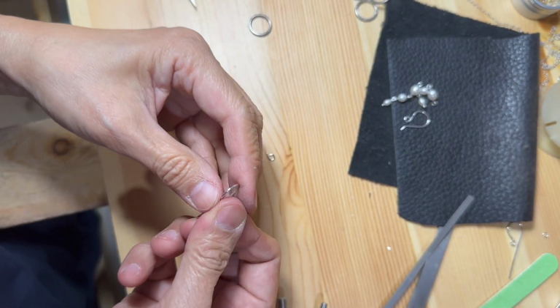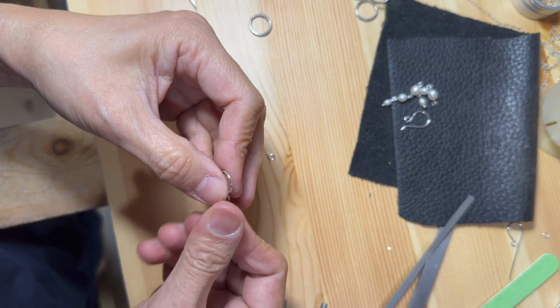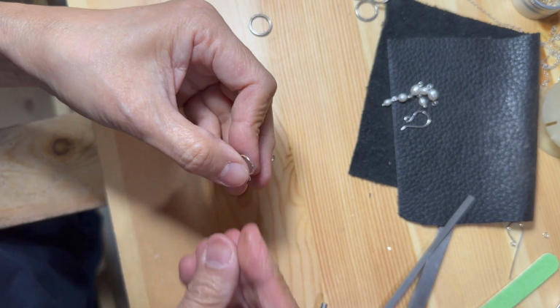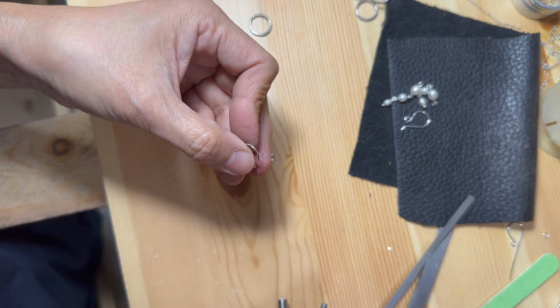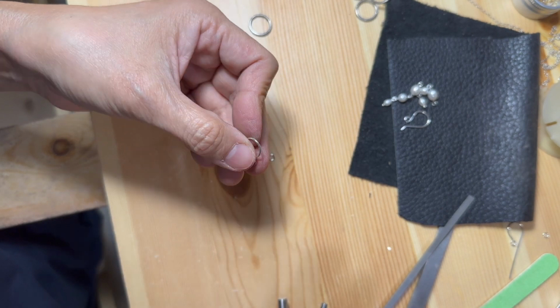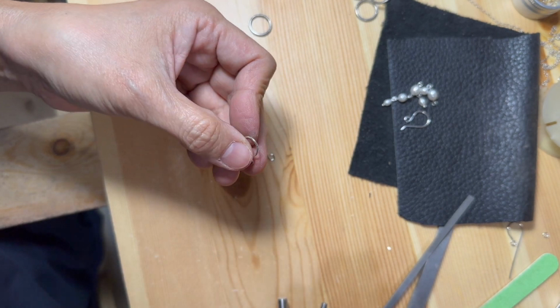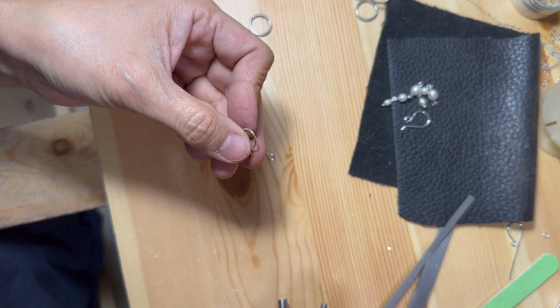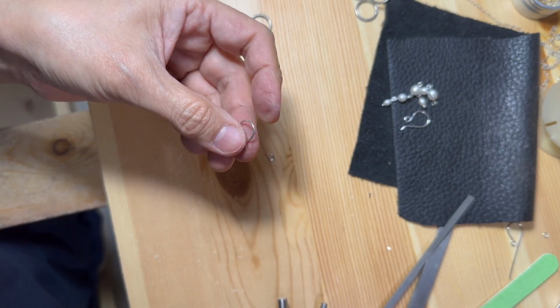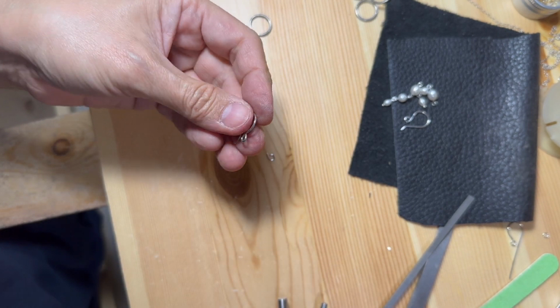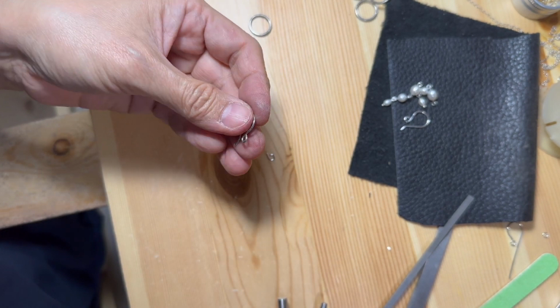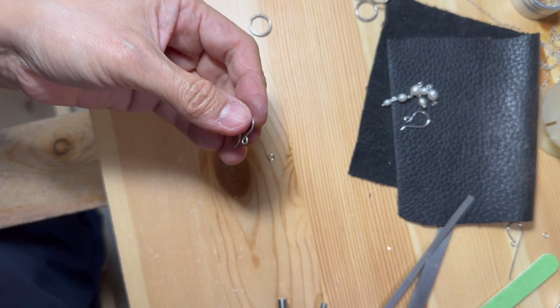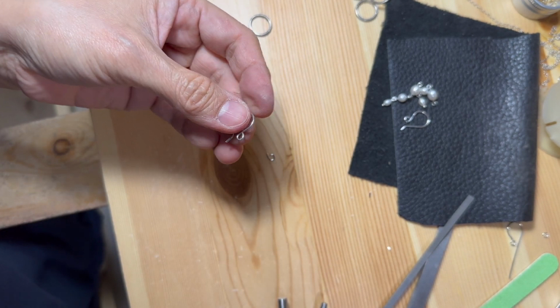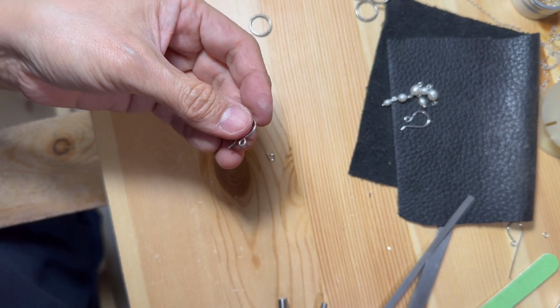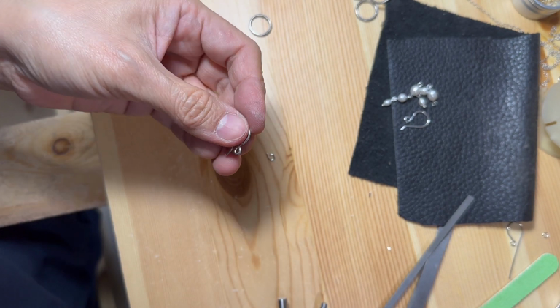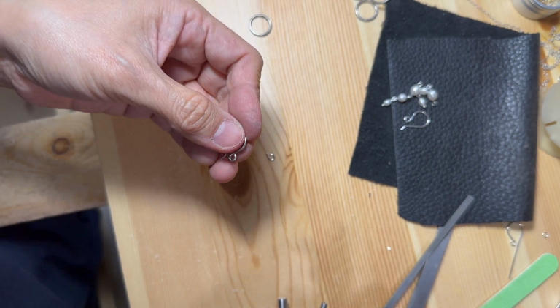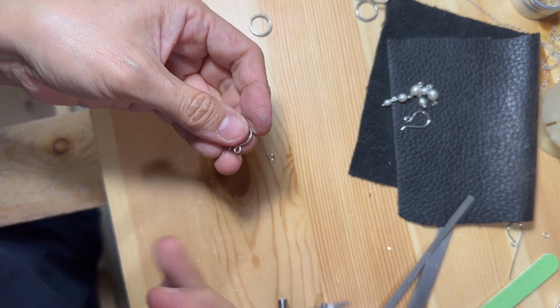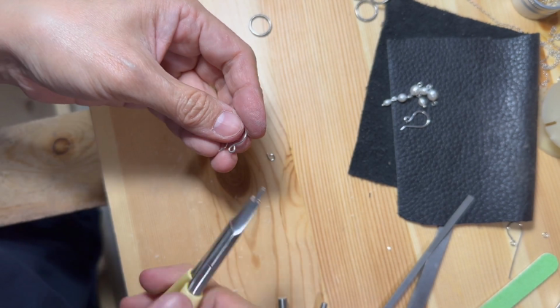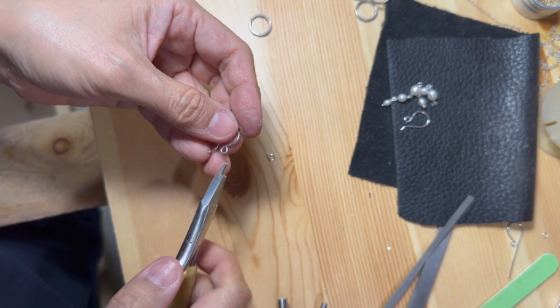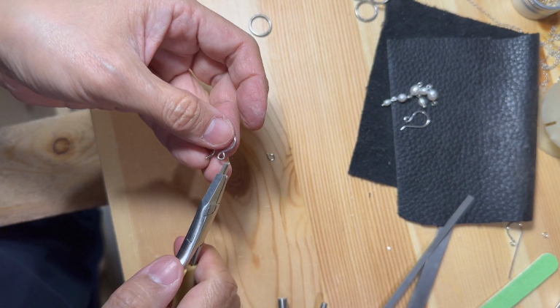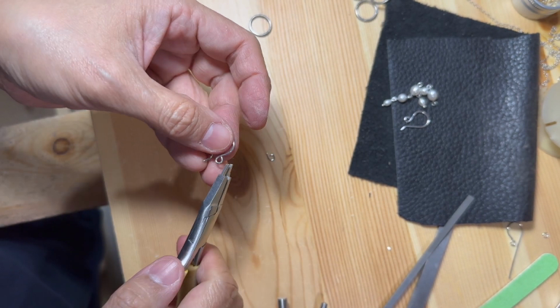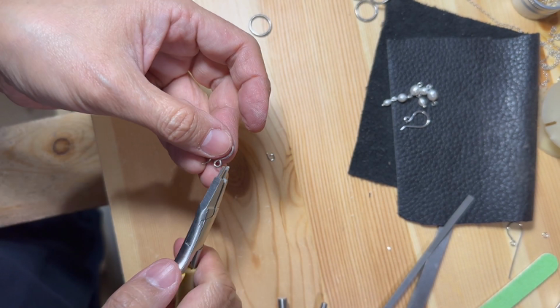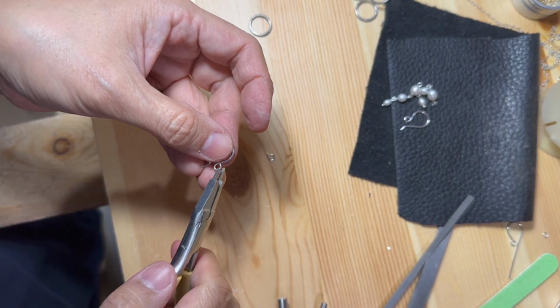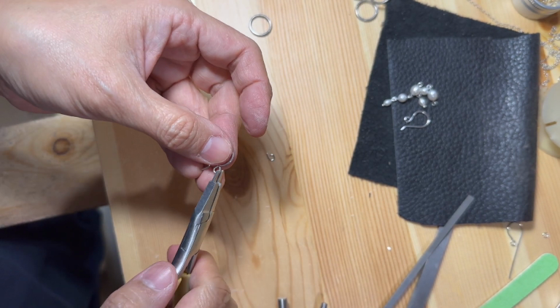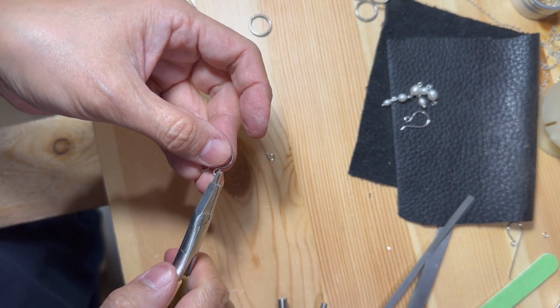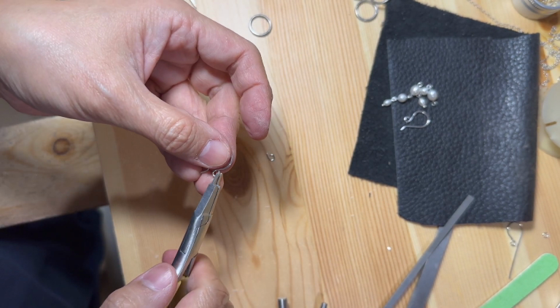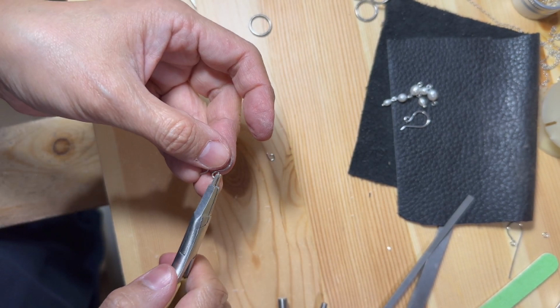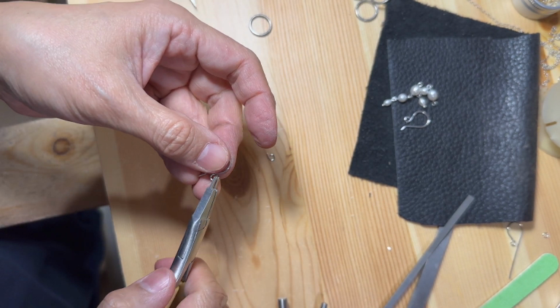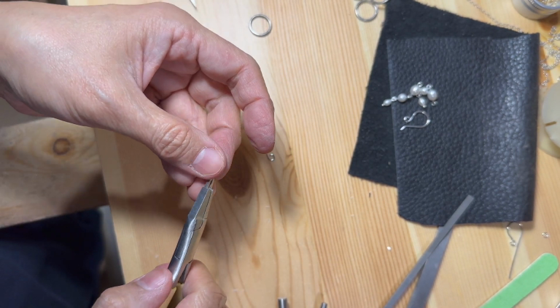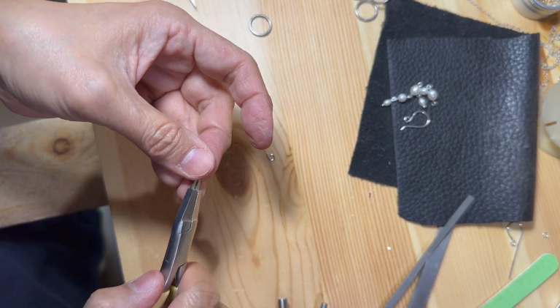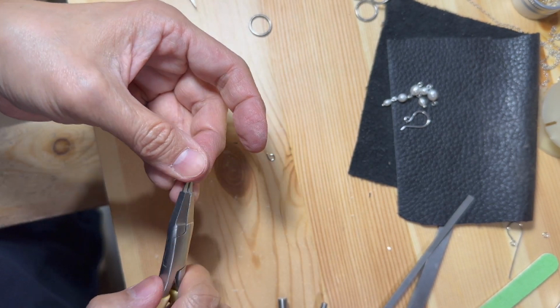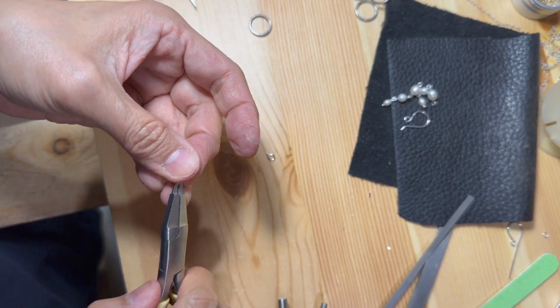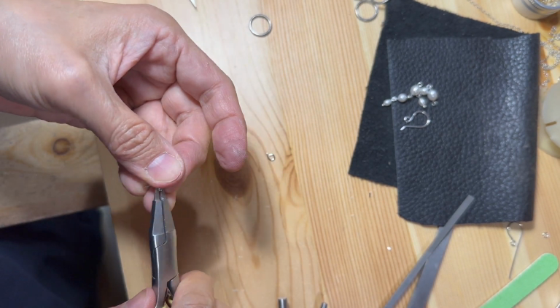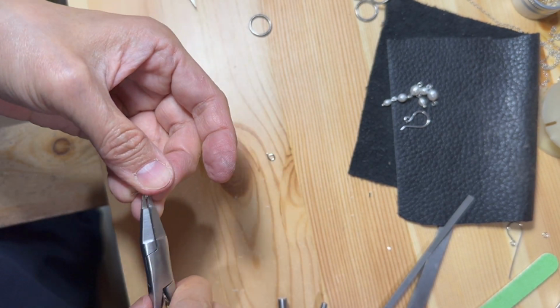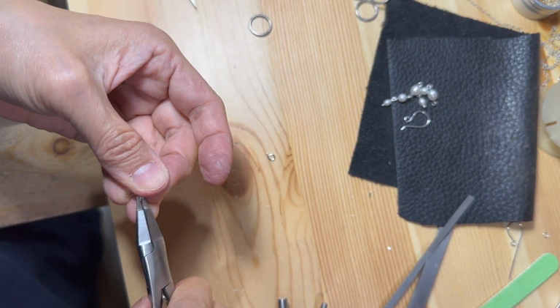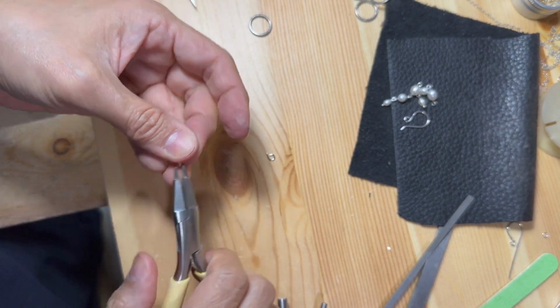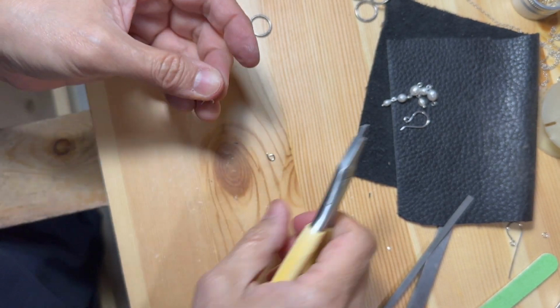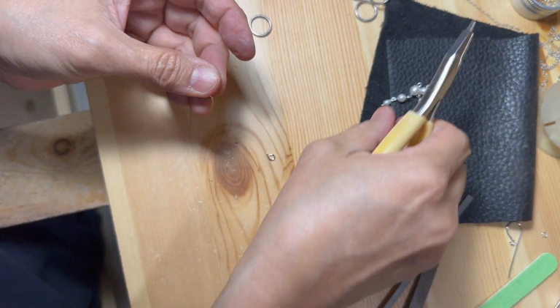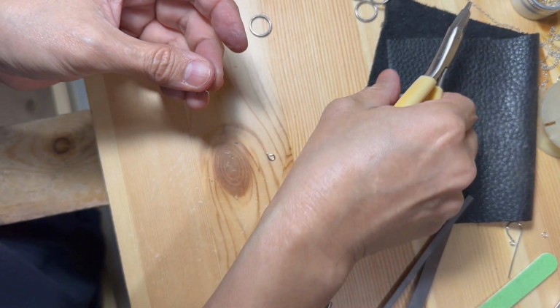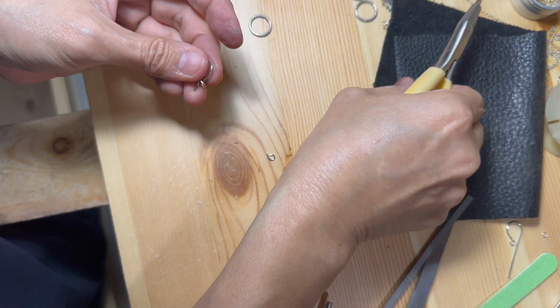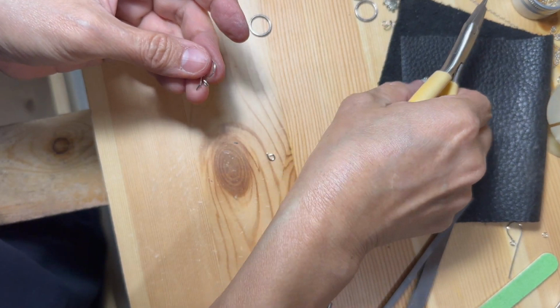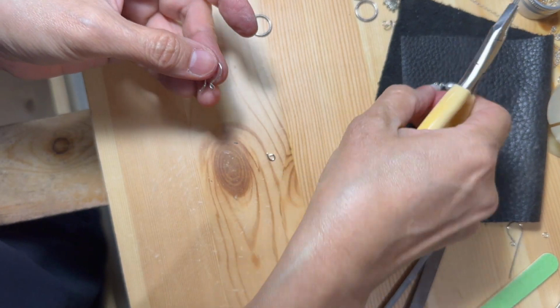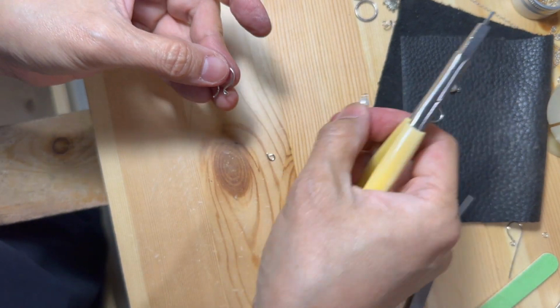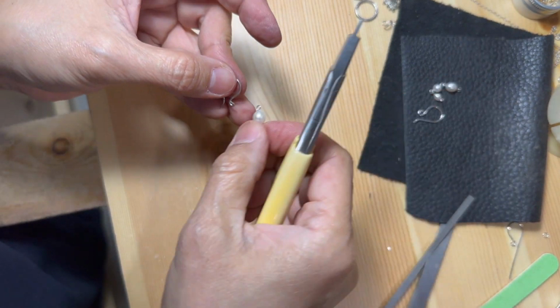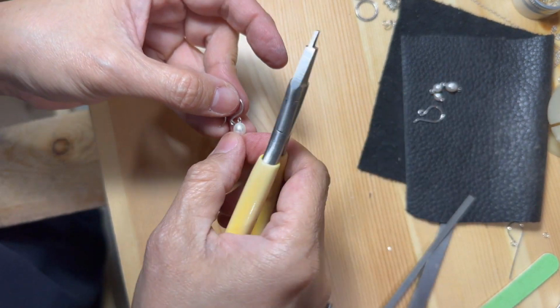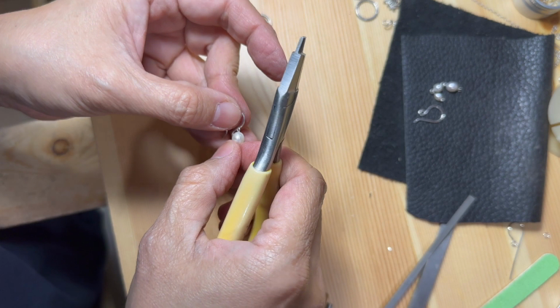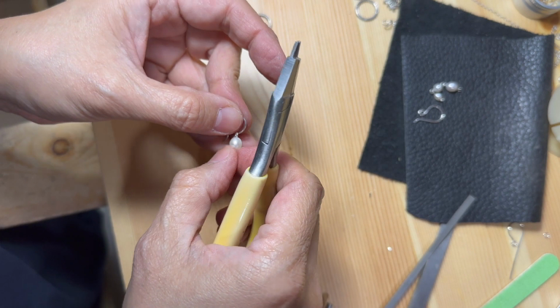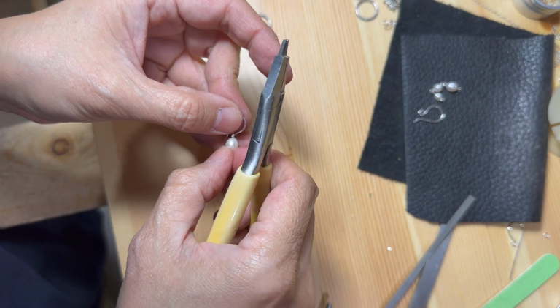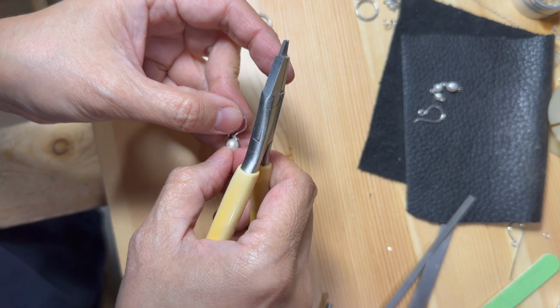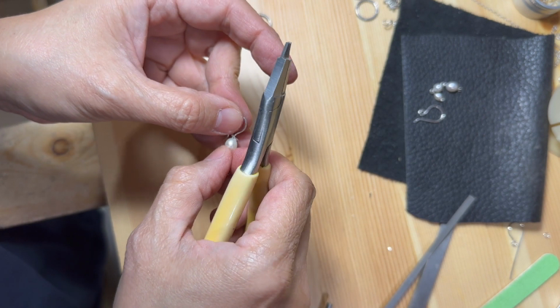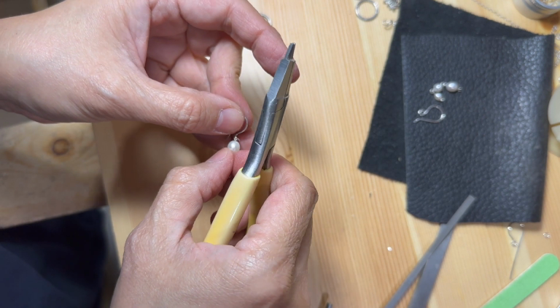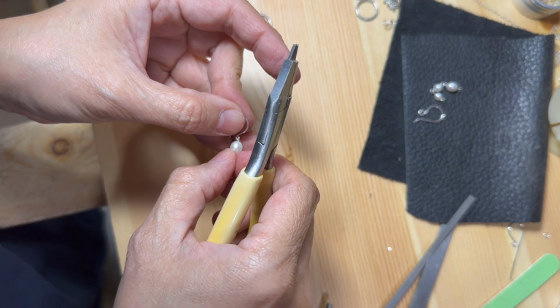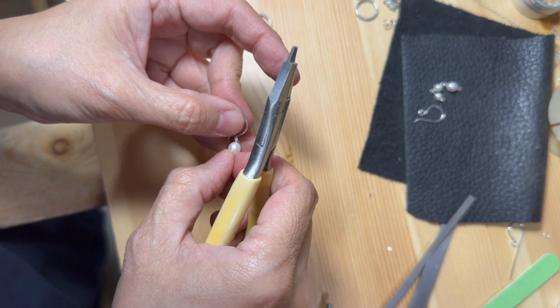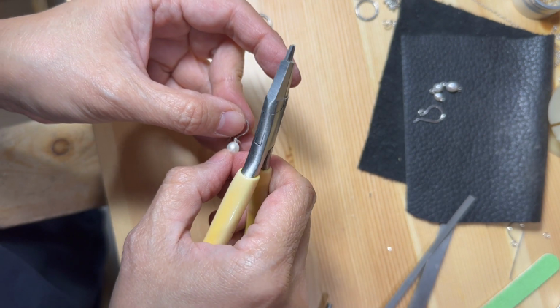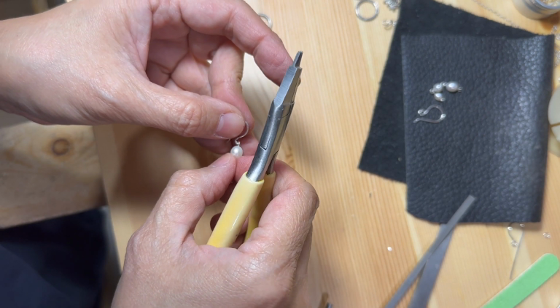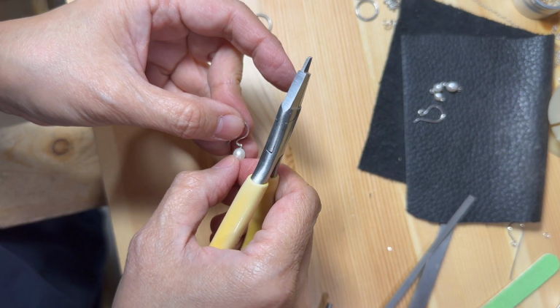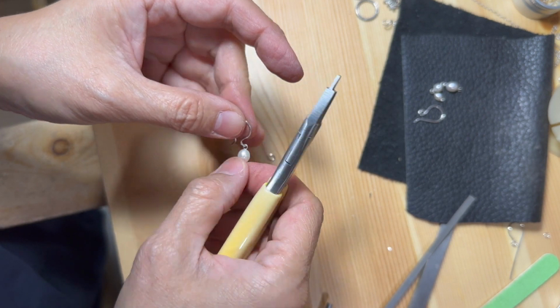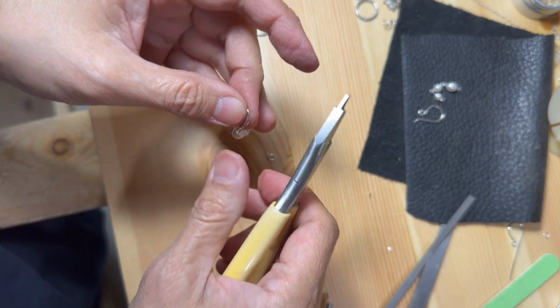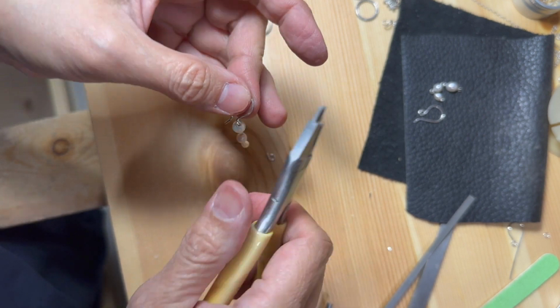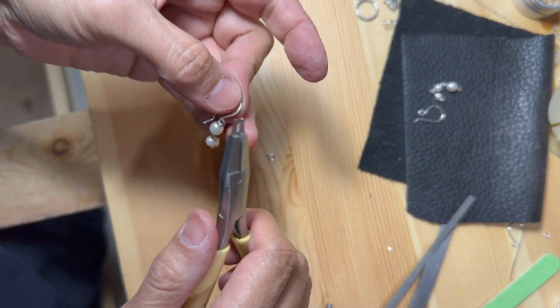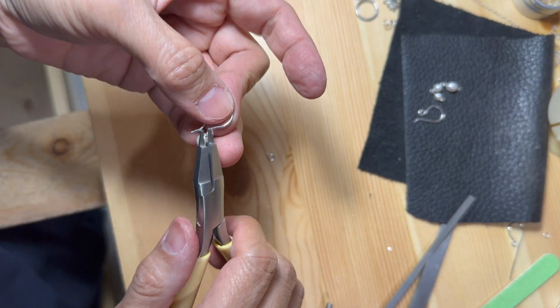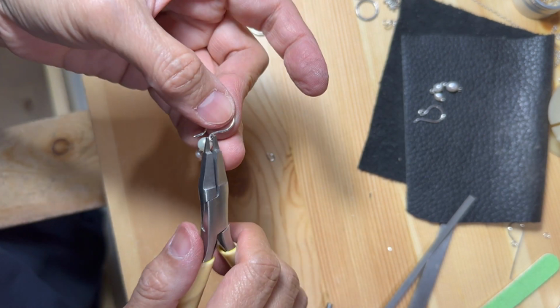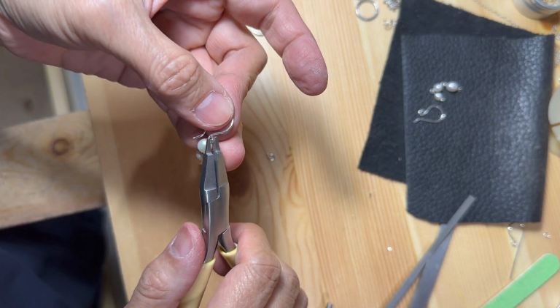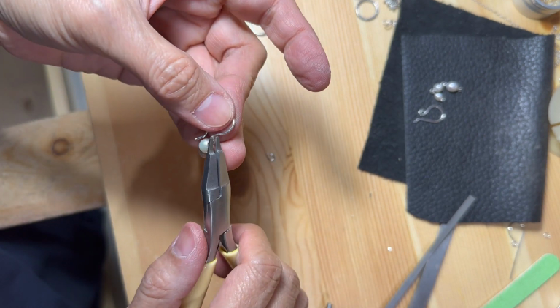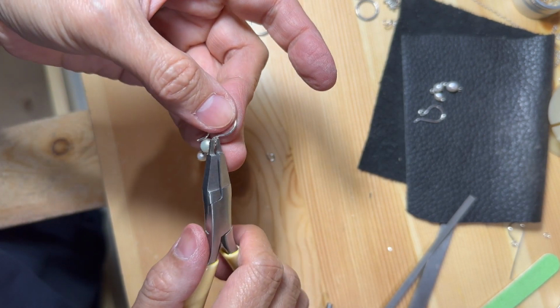To connect the earring hook and the pearls together, I am going to twist open the loop in the earring hook, then twist it back to close.